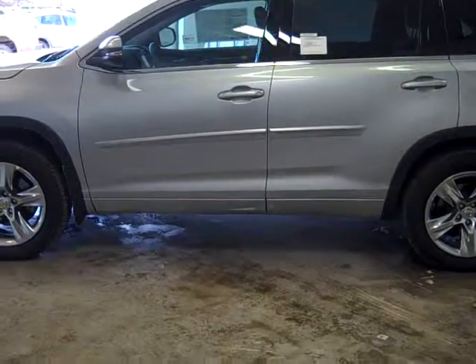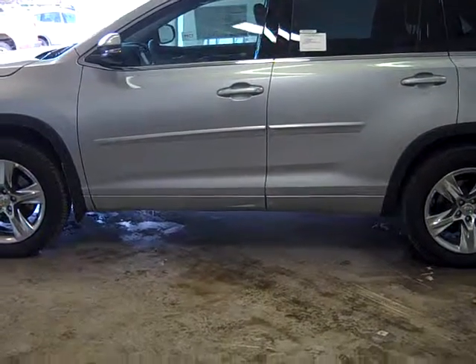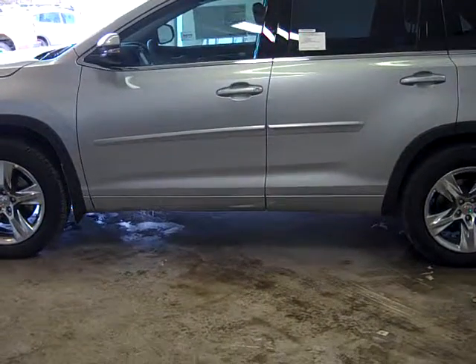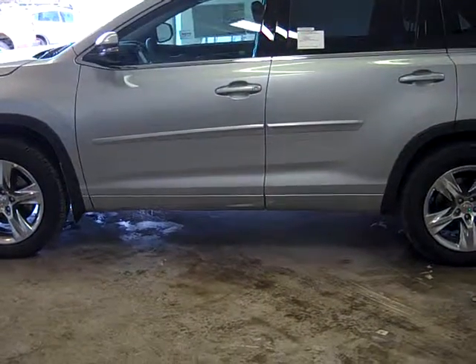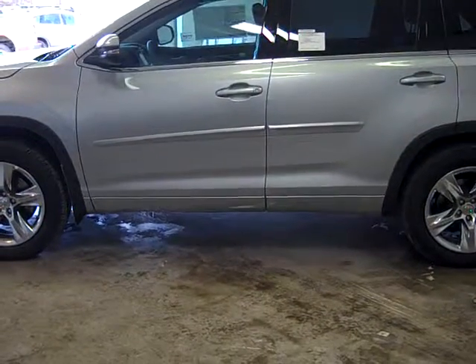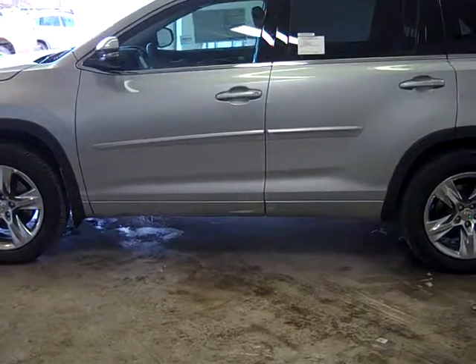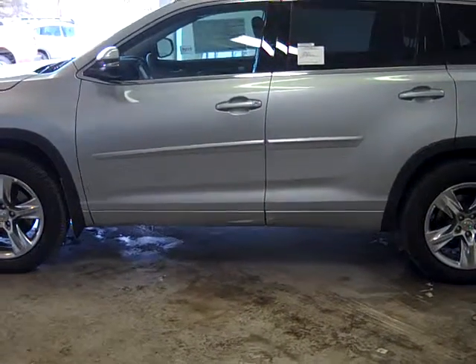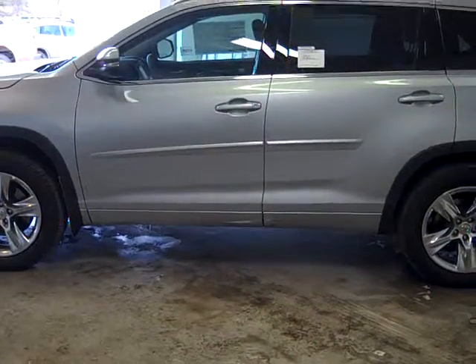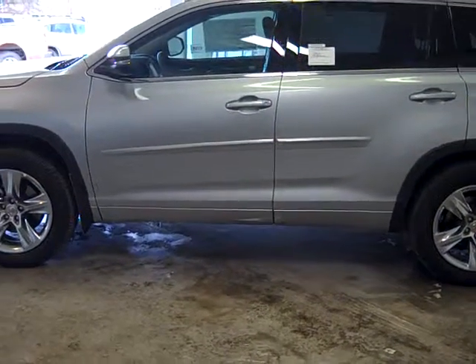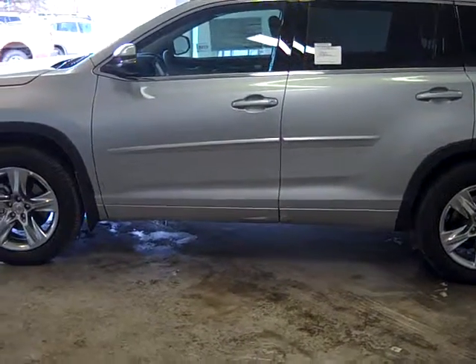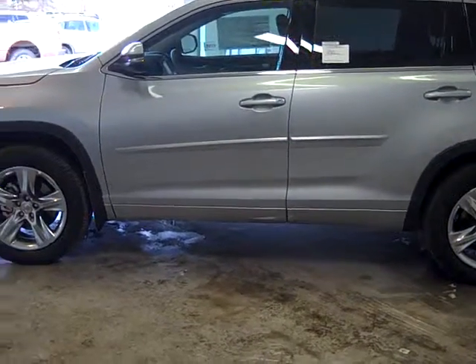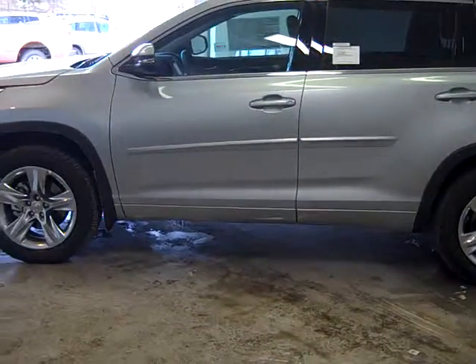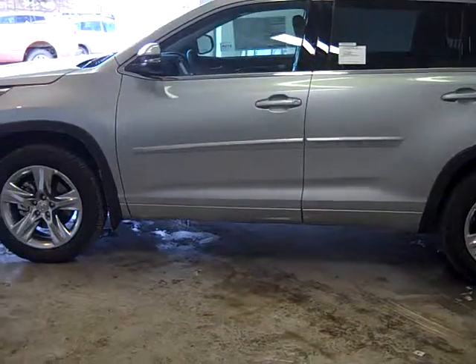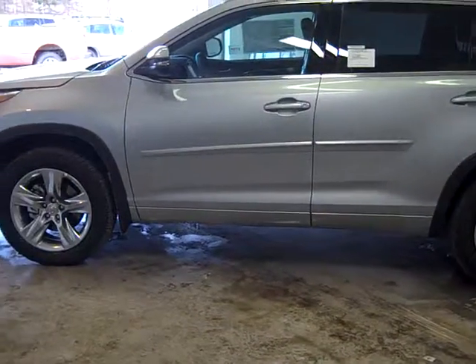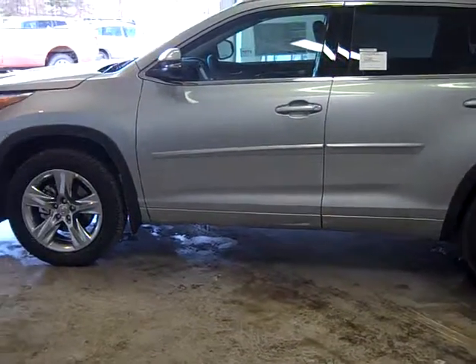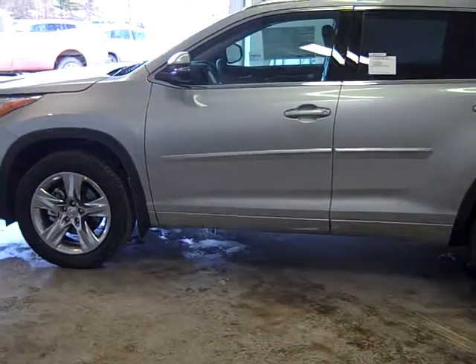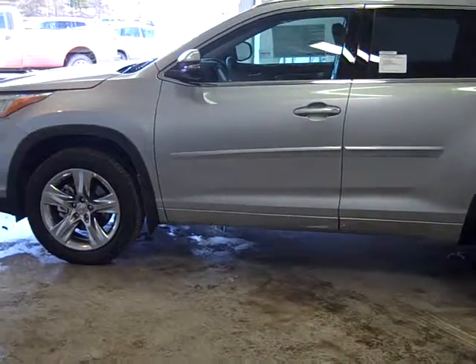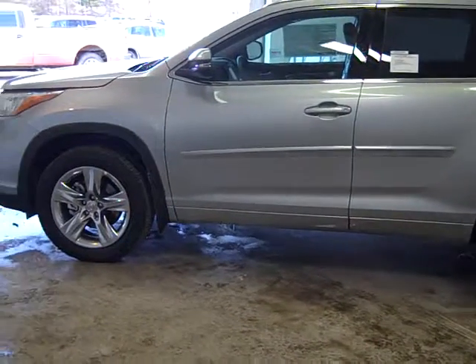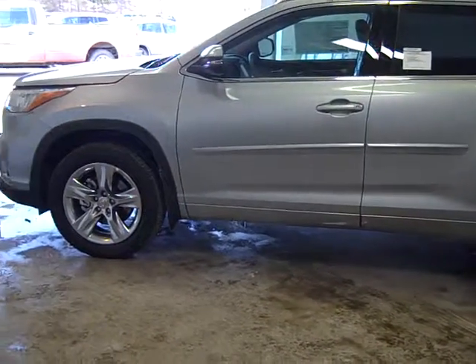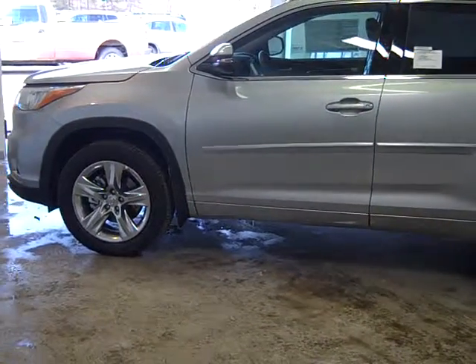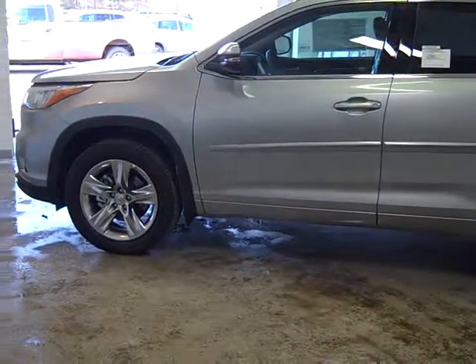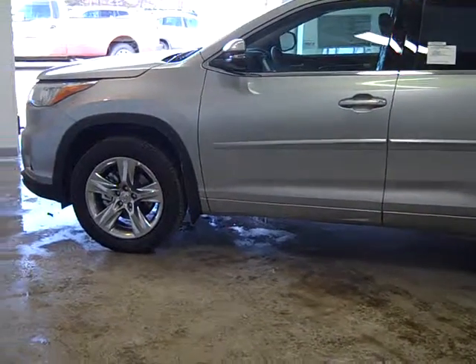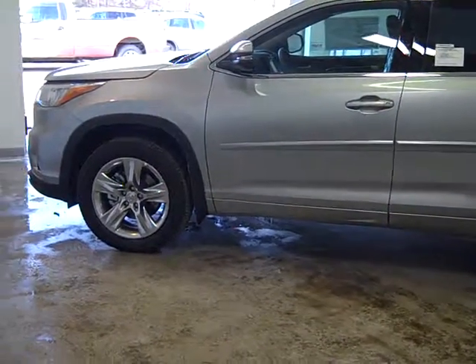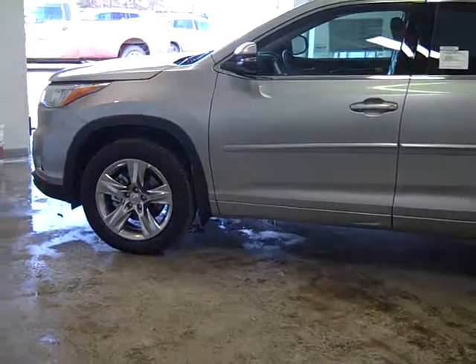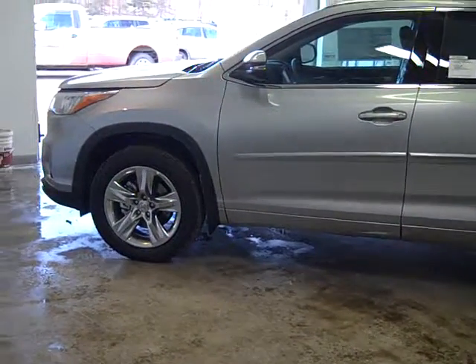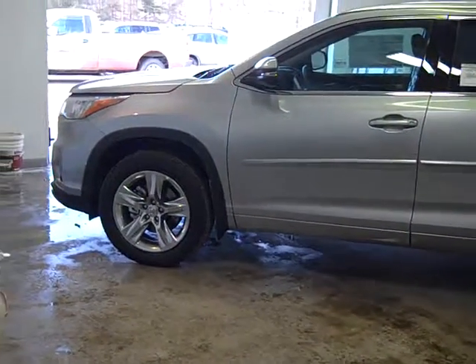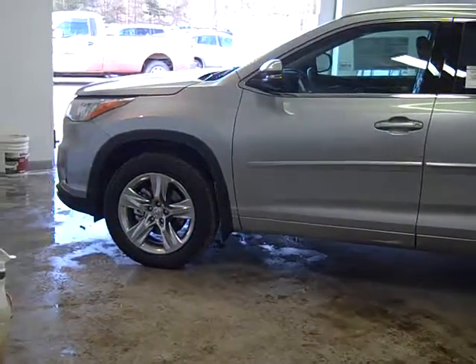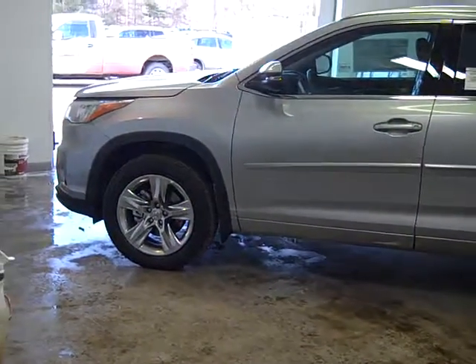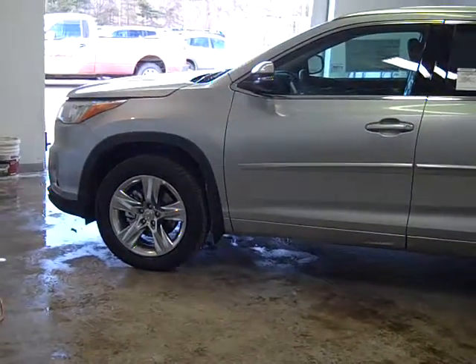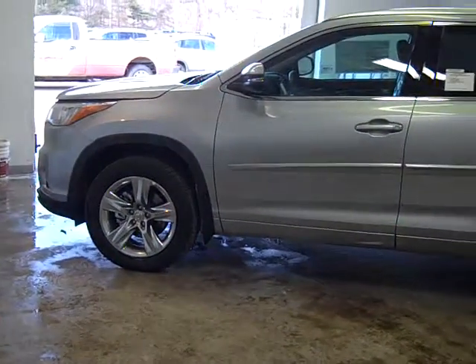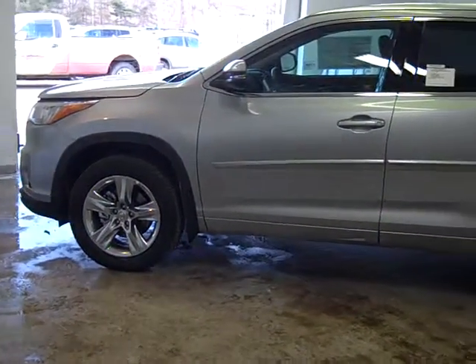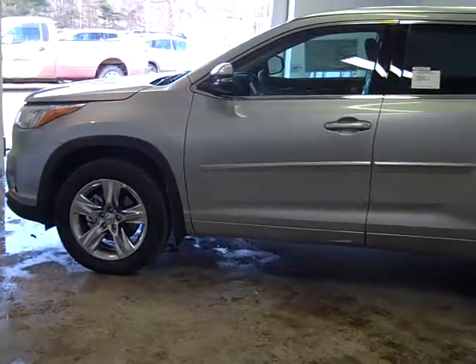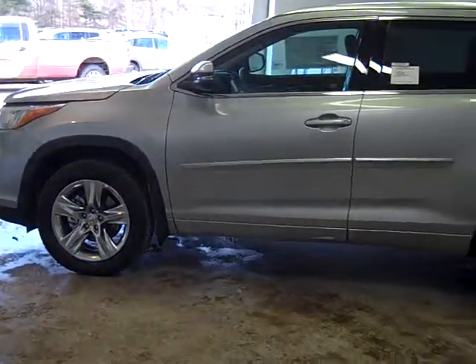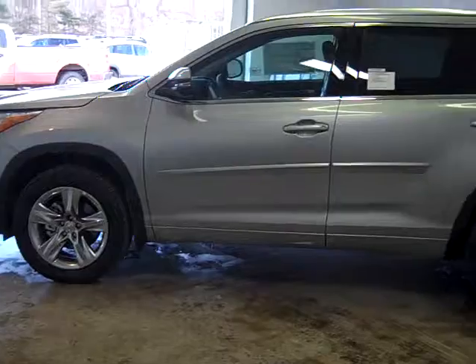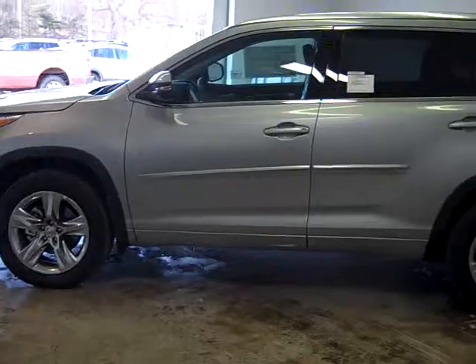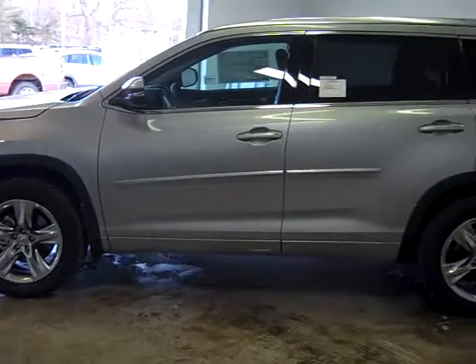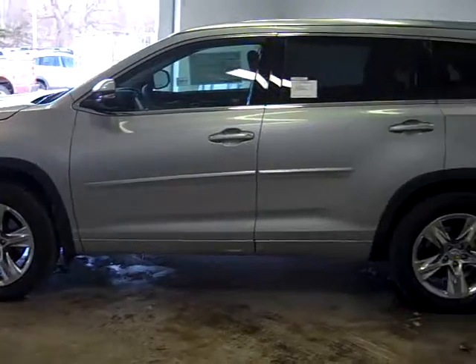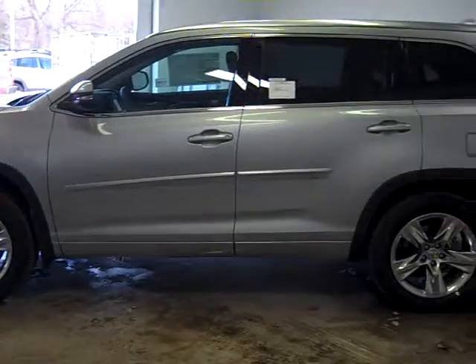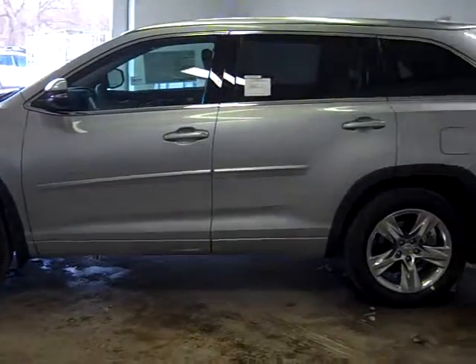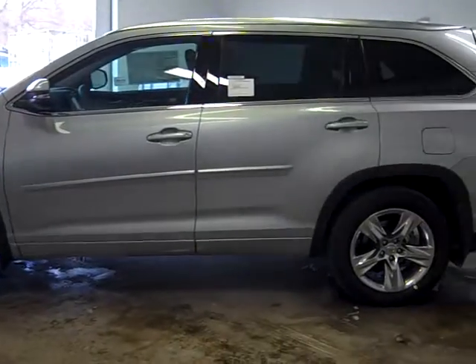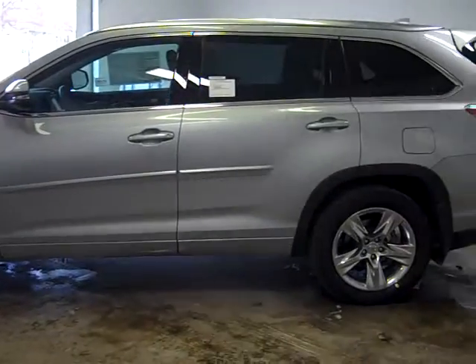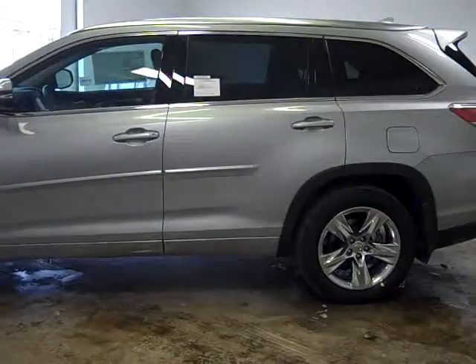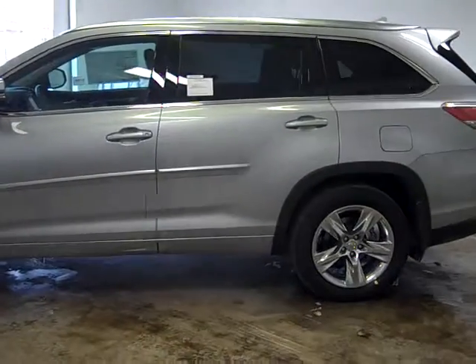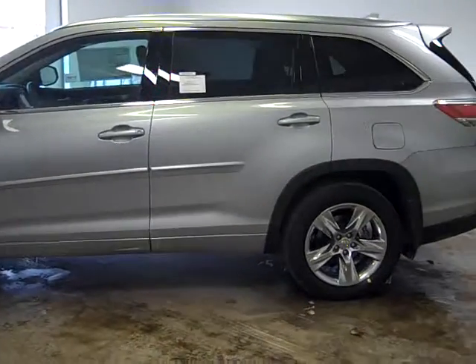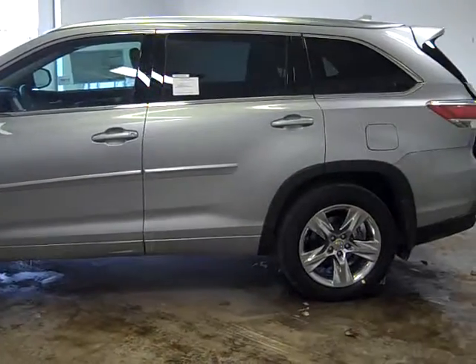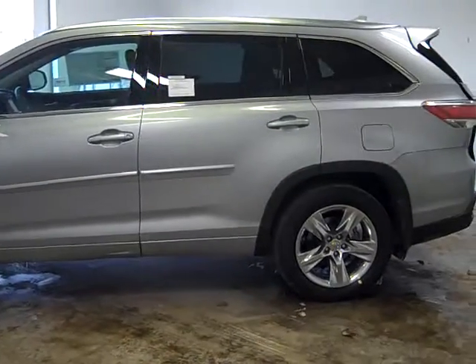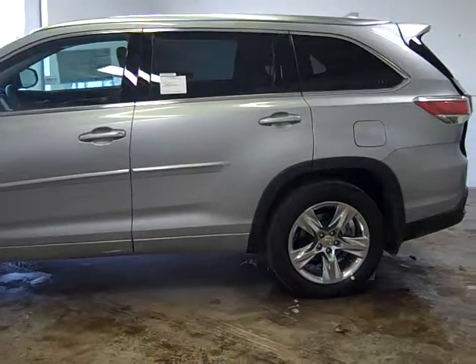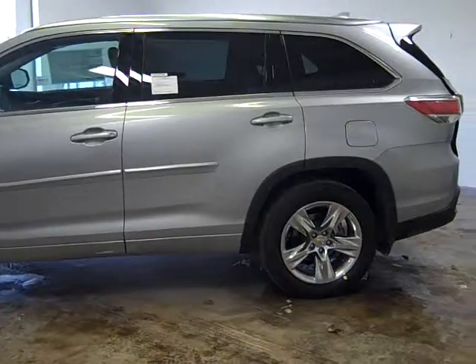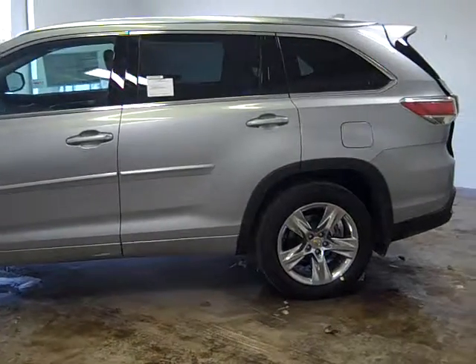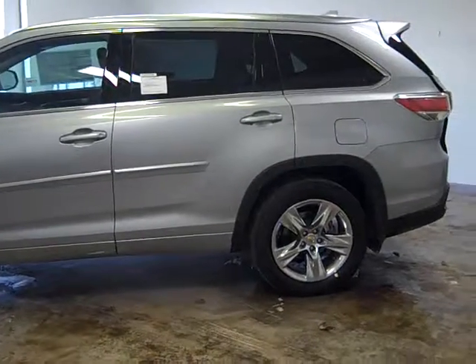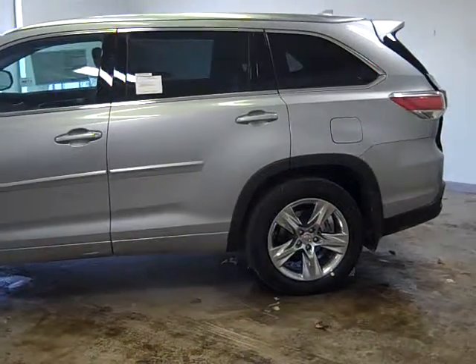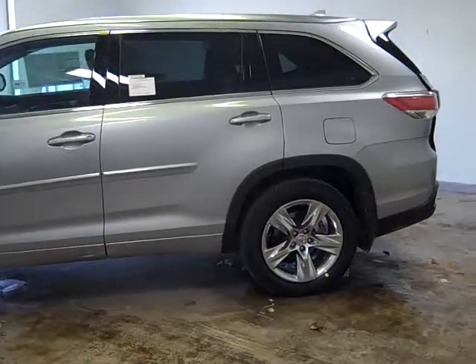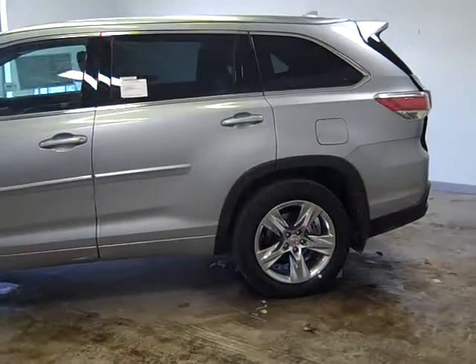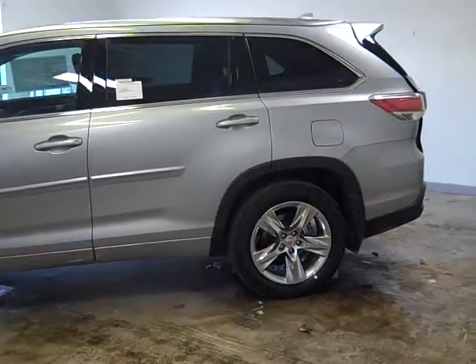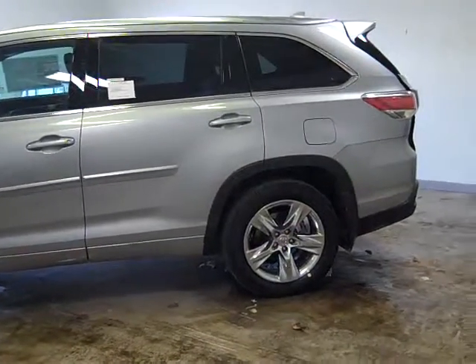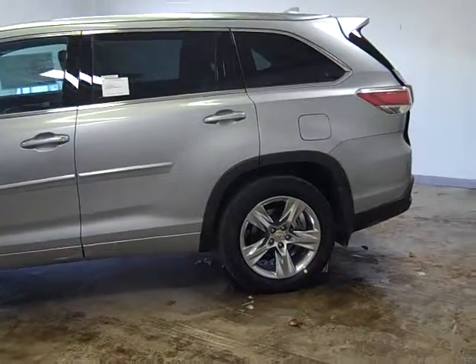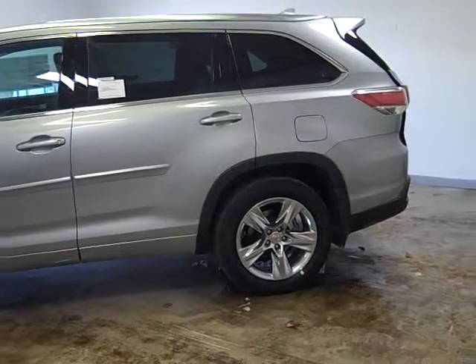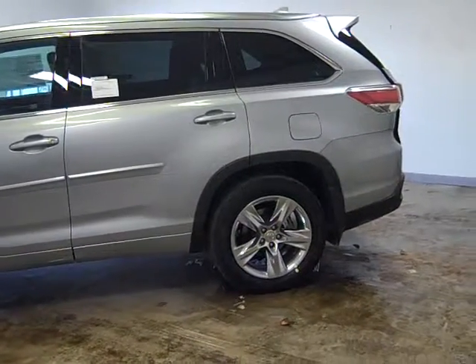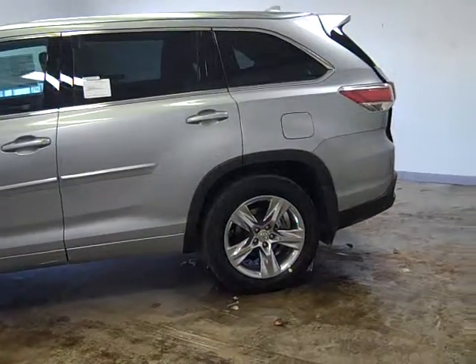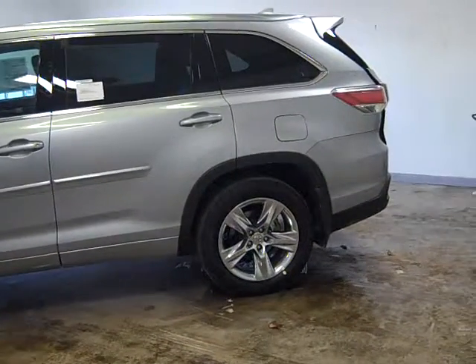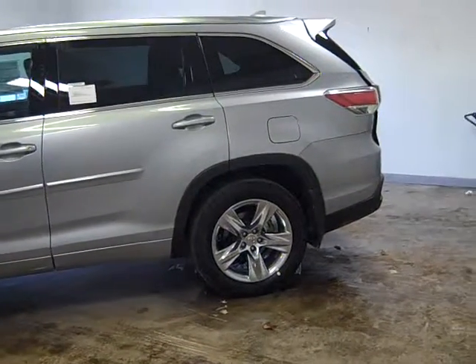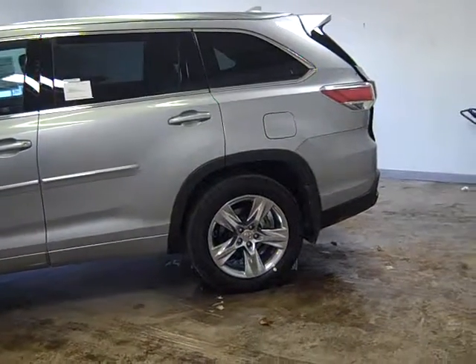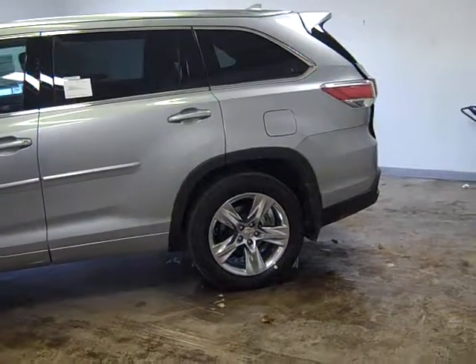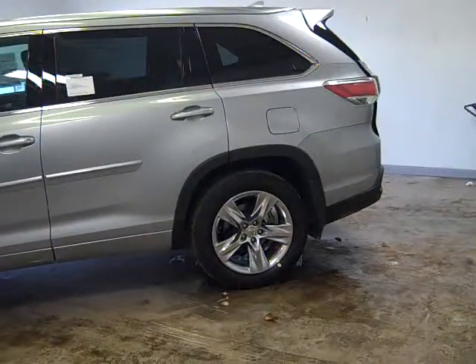Hi, this is John Hesslip from Summit Toyota. I'd like to show you the new 2014 Highlander Limited Platinum Series.